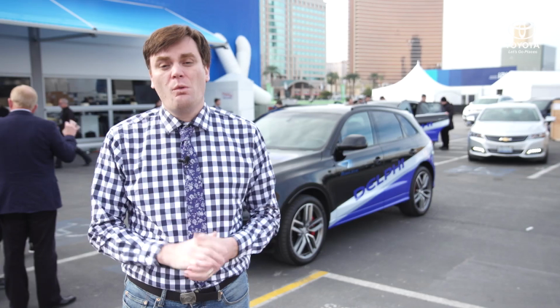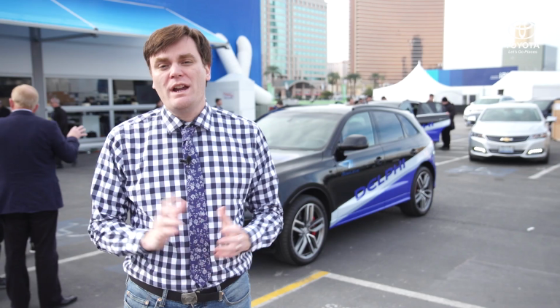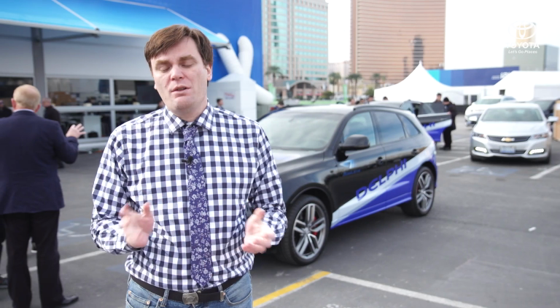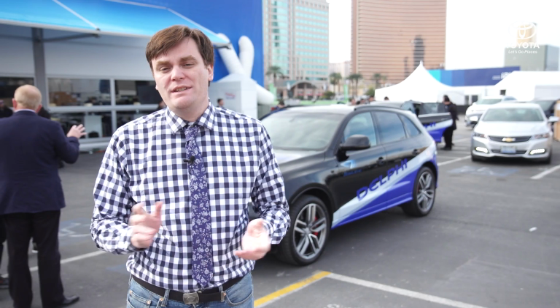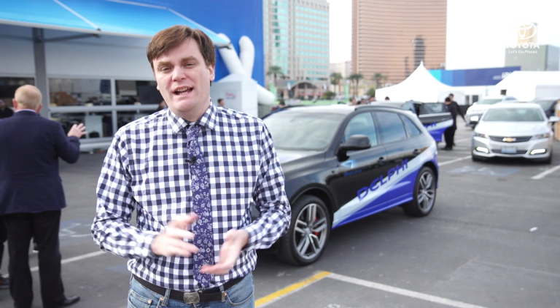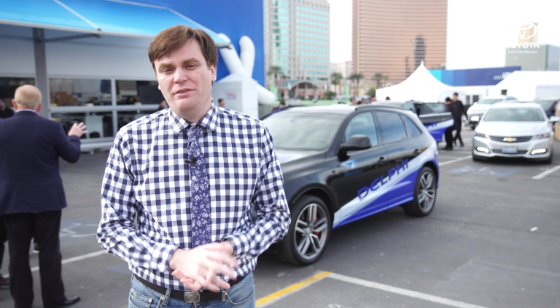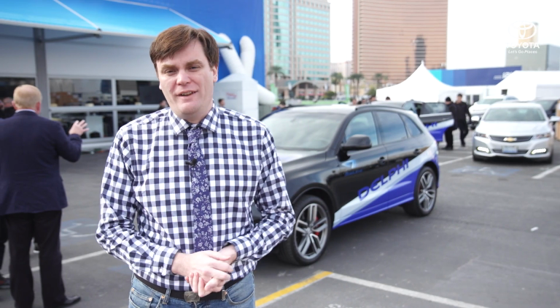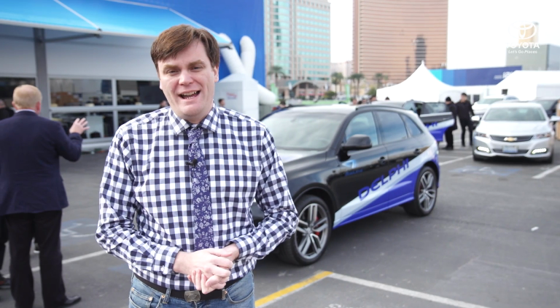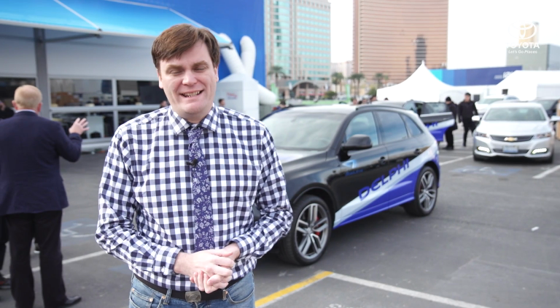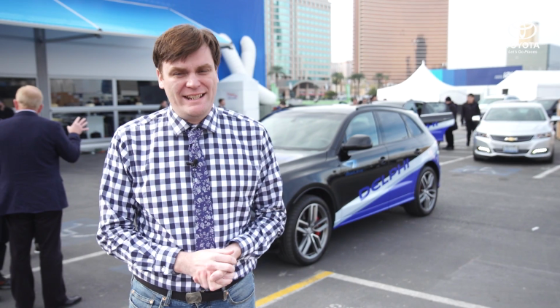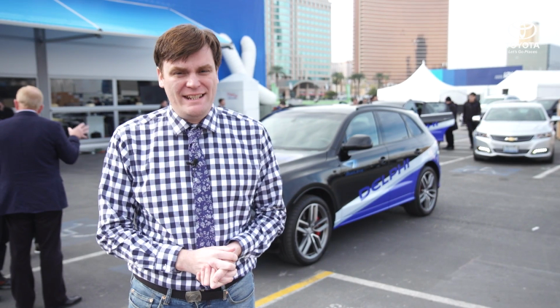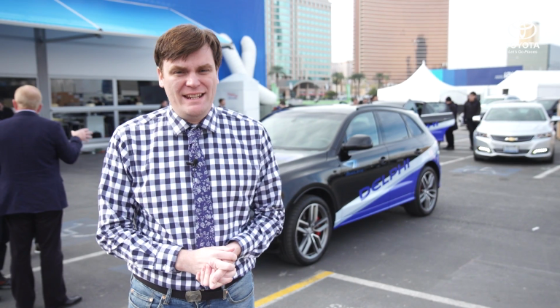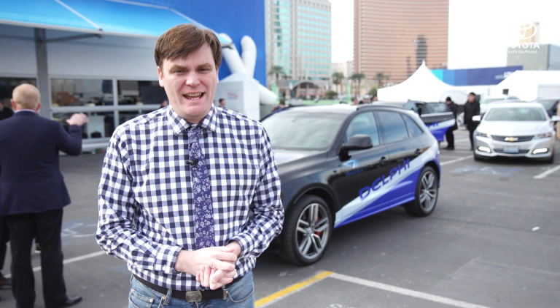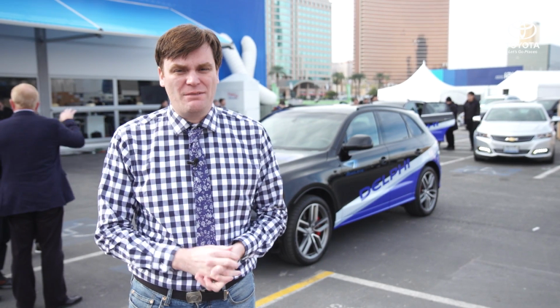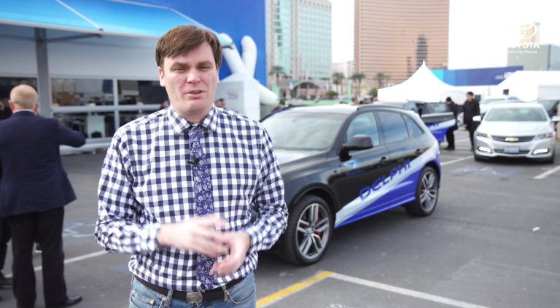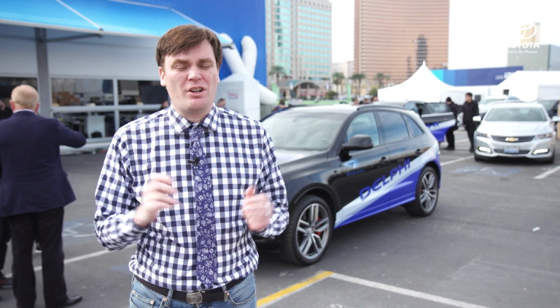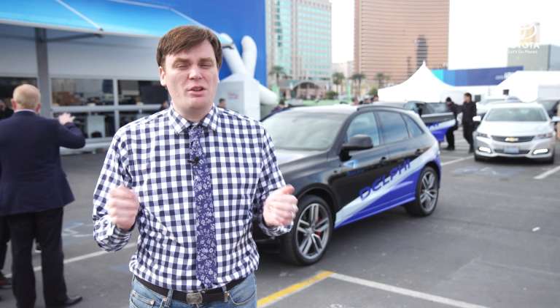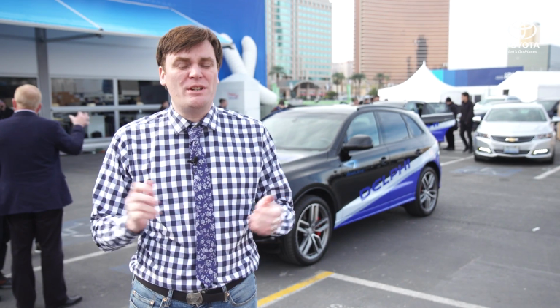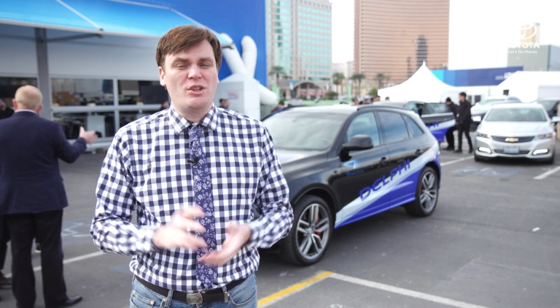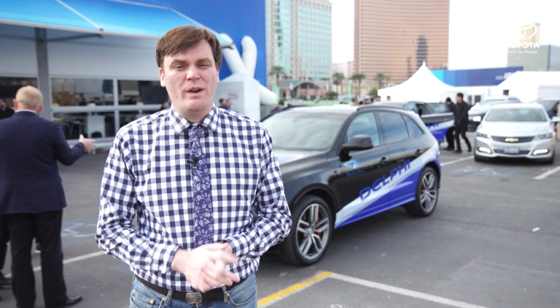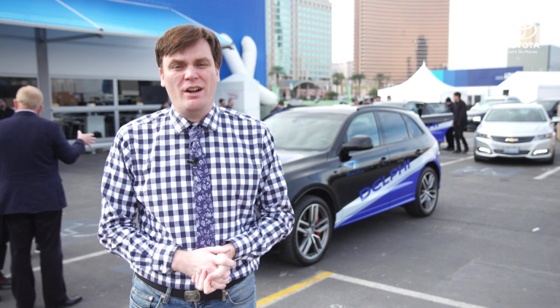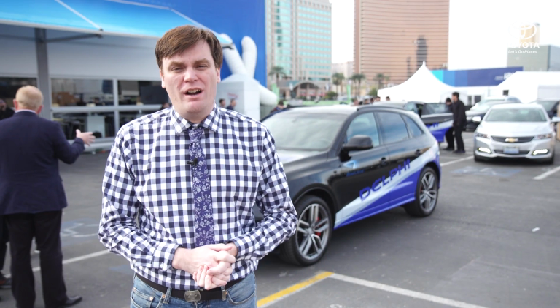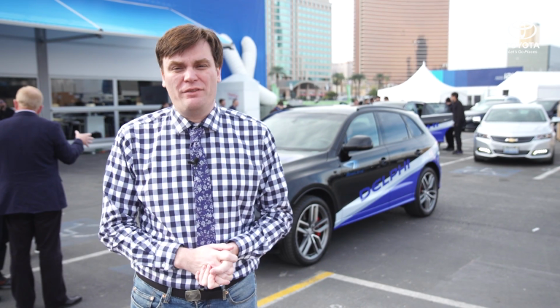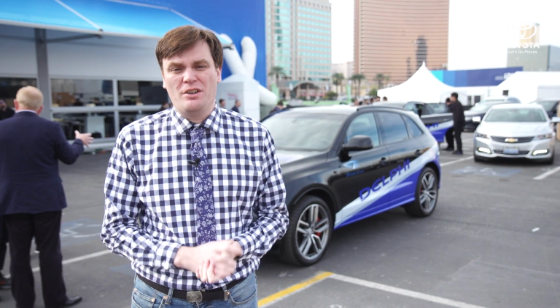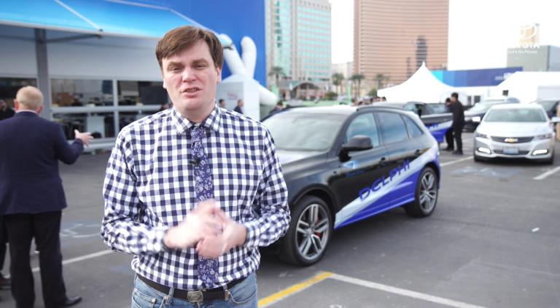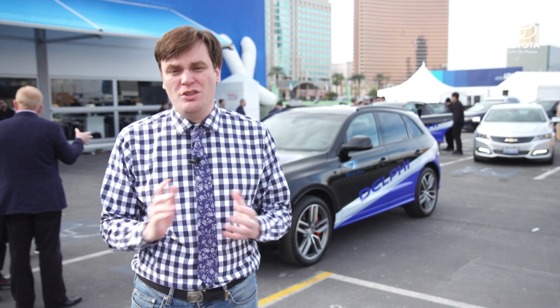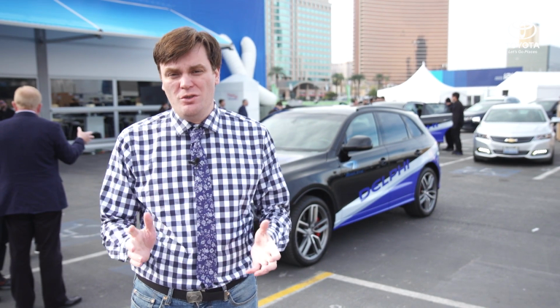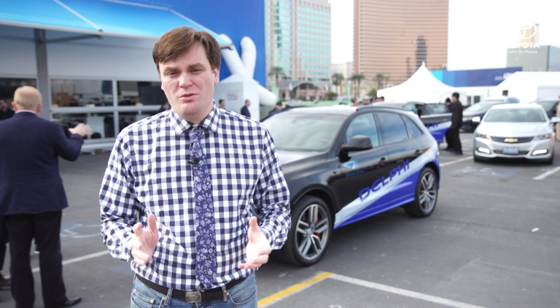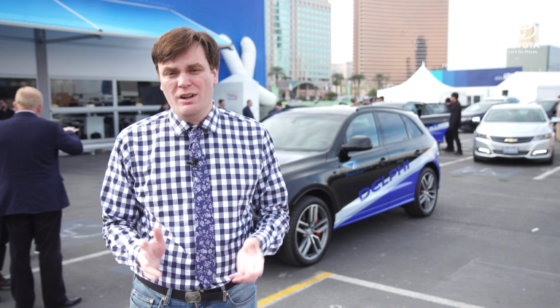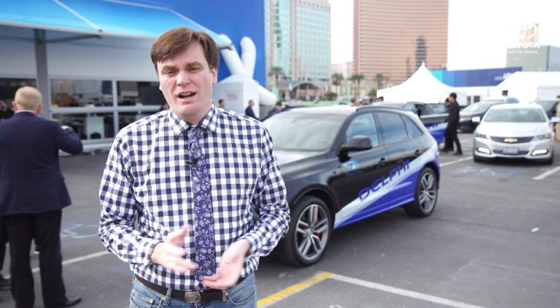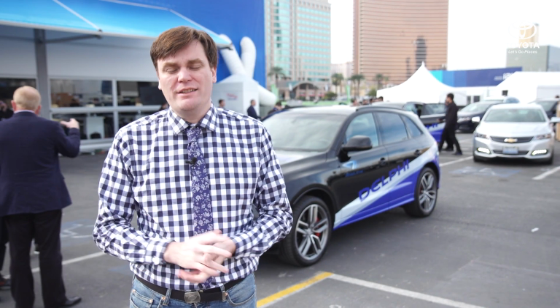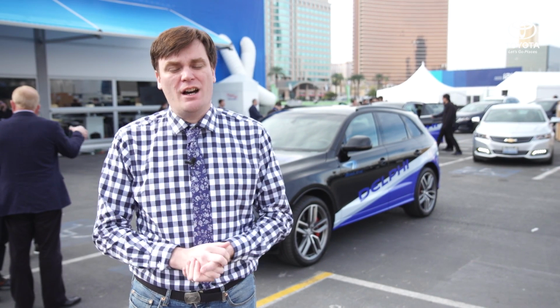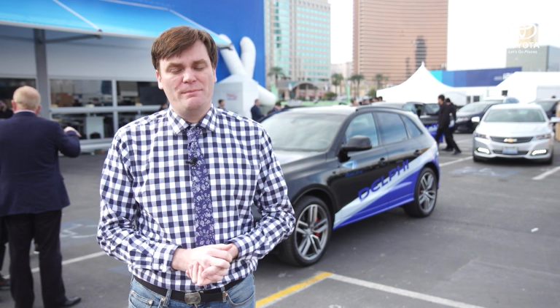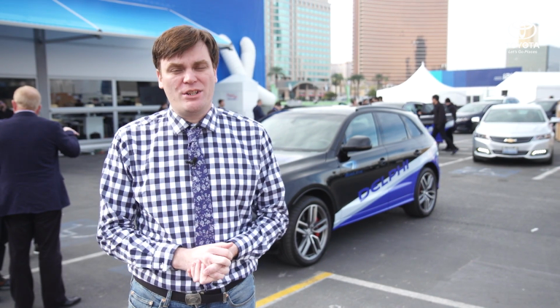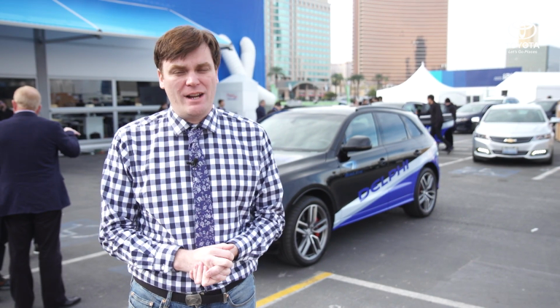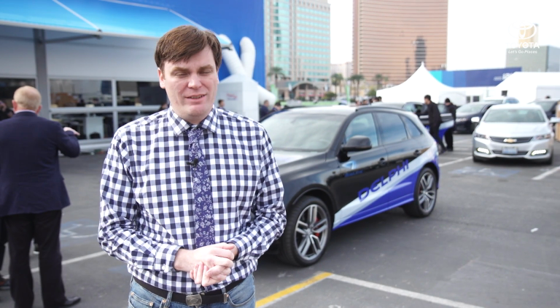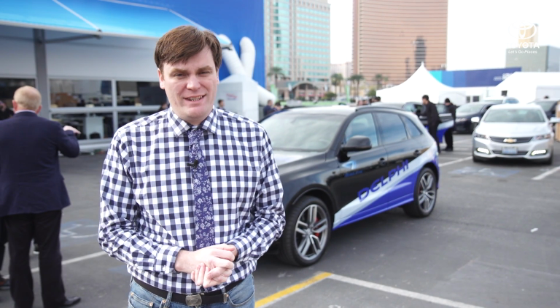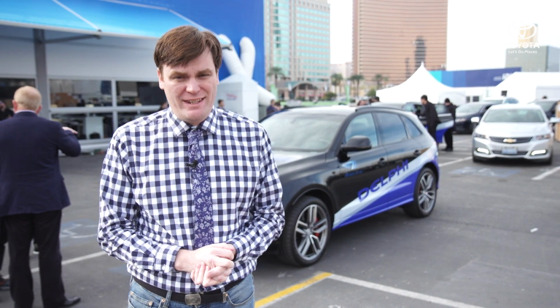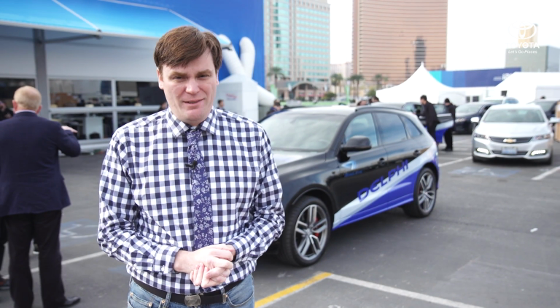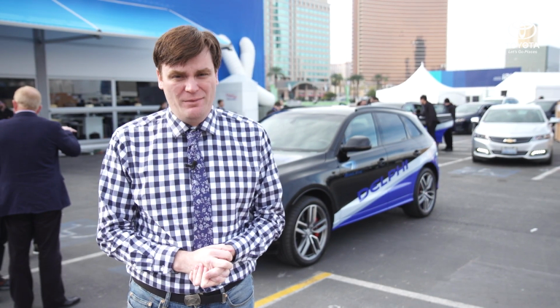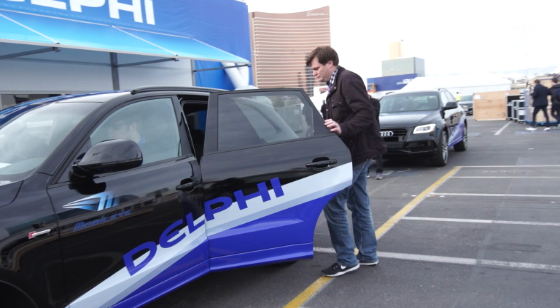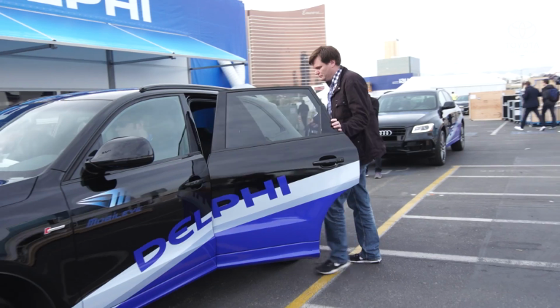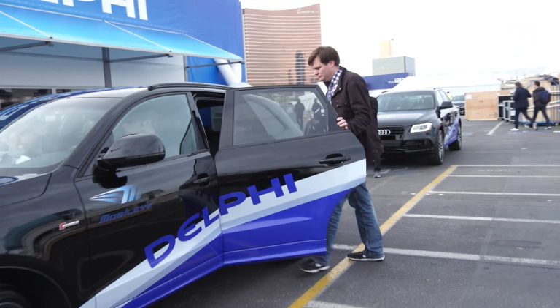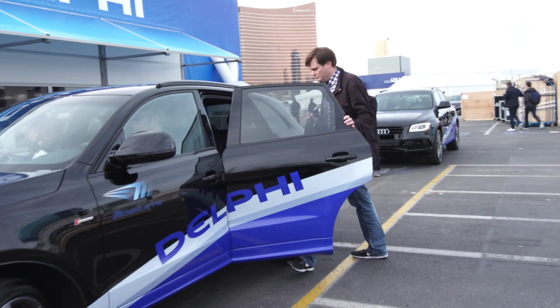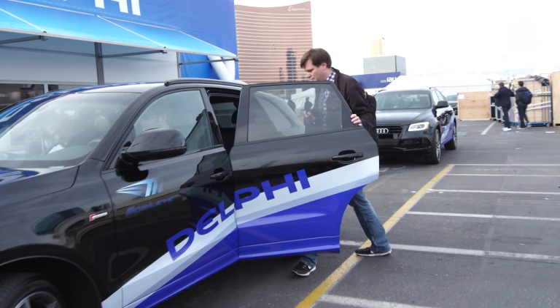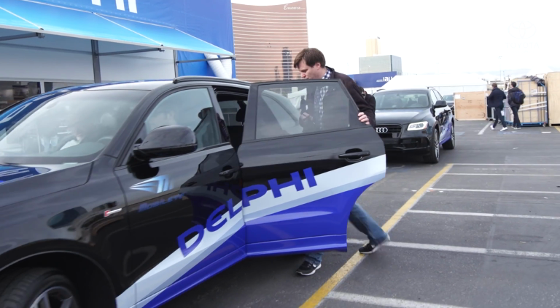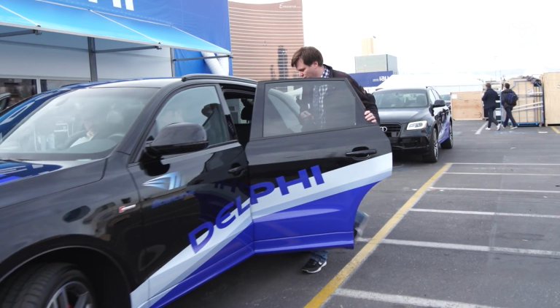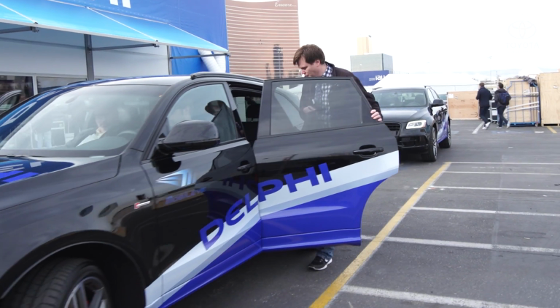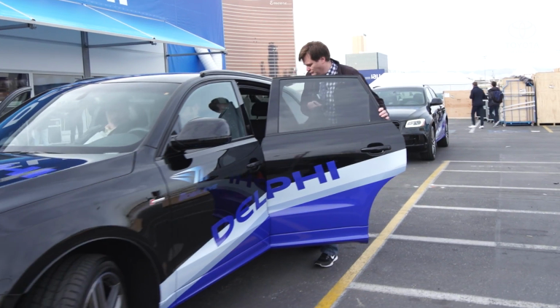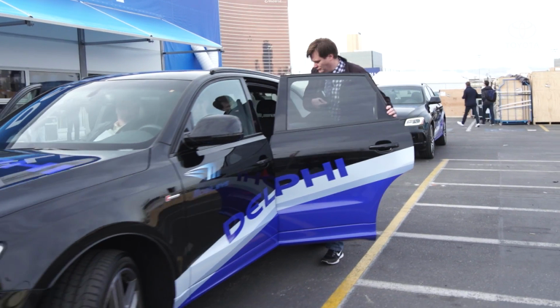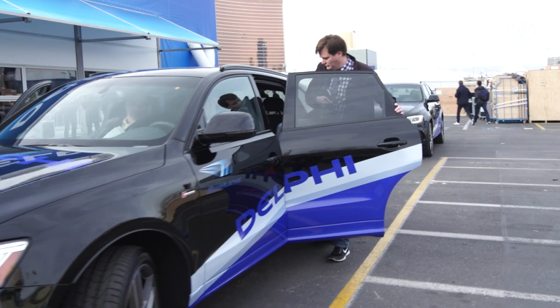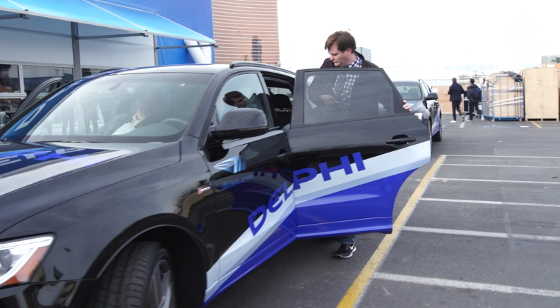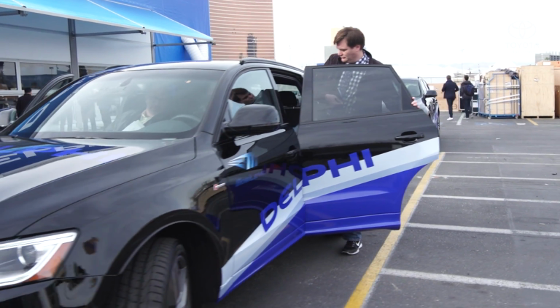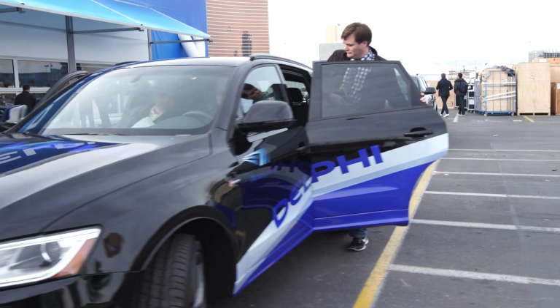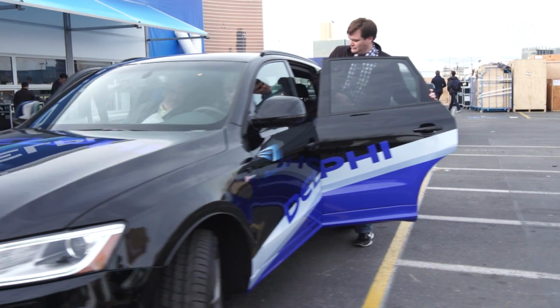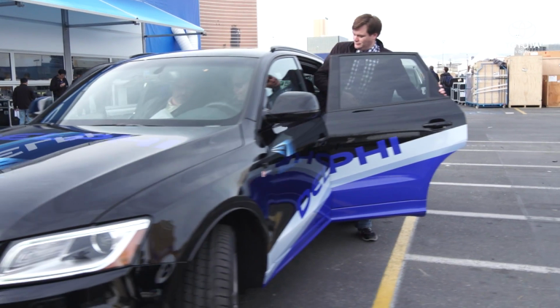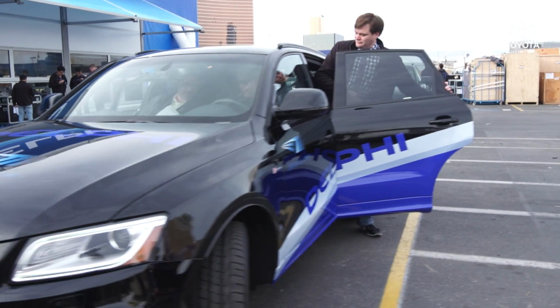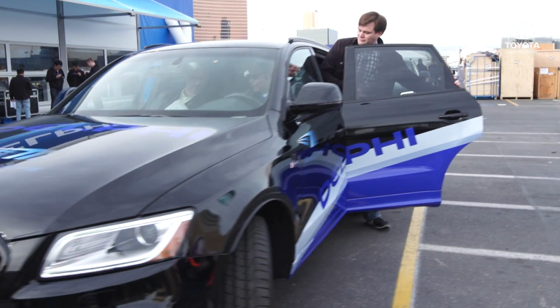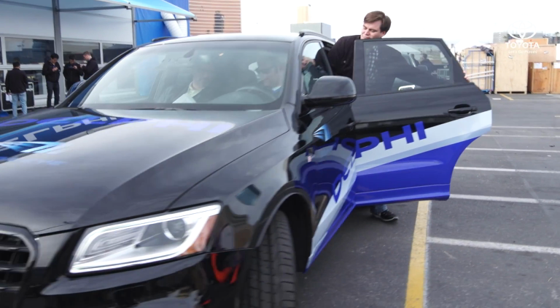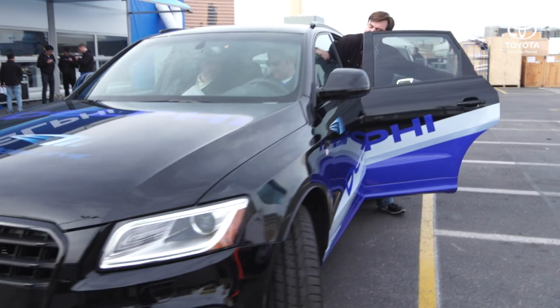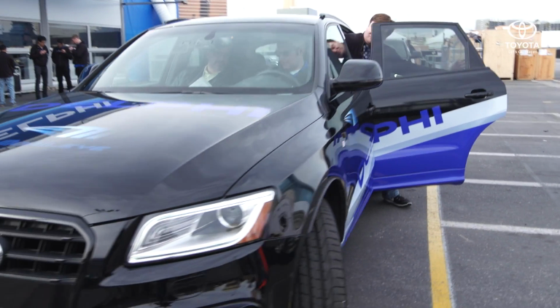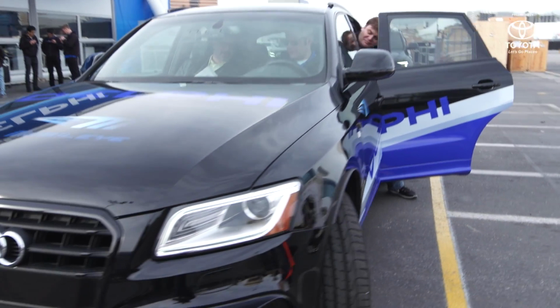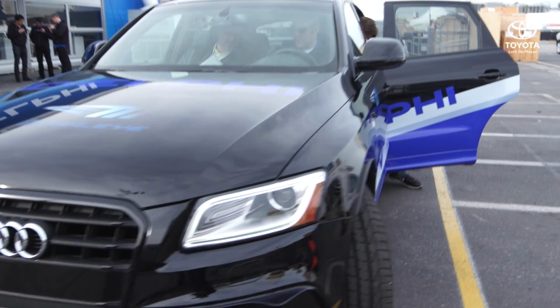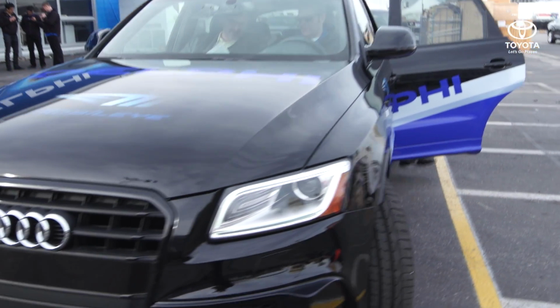We're here with Delphi at CES where they're going to be showing off their new autonomous driving system. We're going to jump inside and go for a little ride and see how it works out.